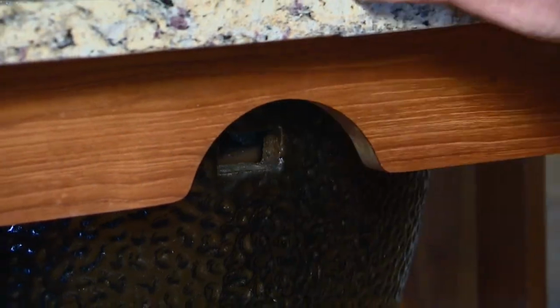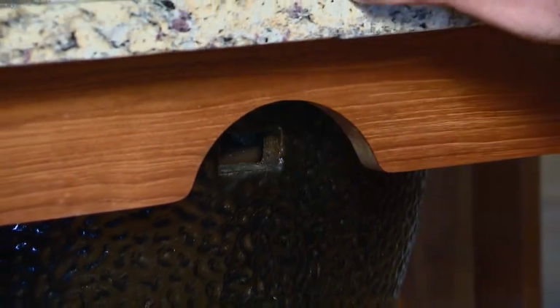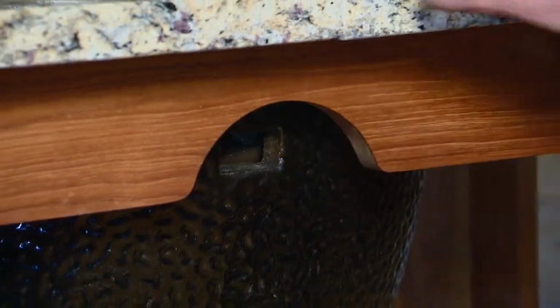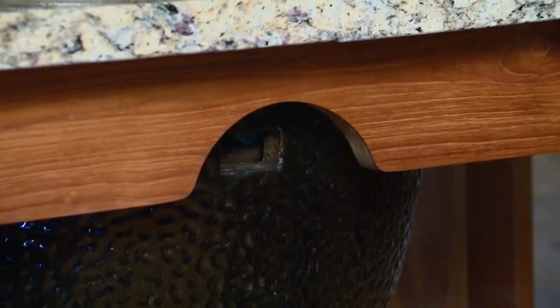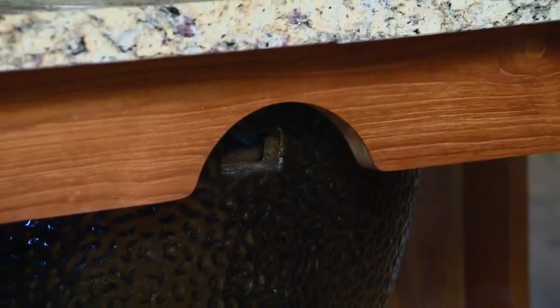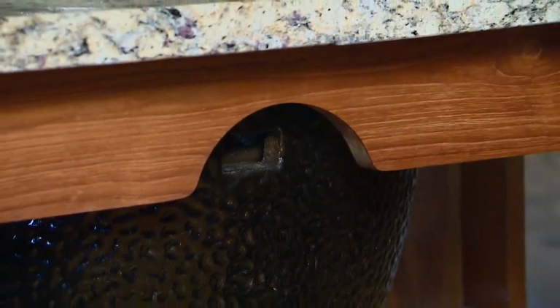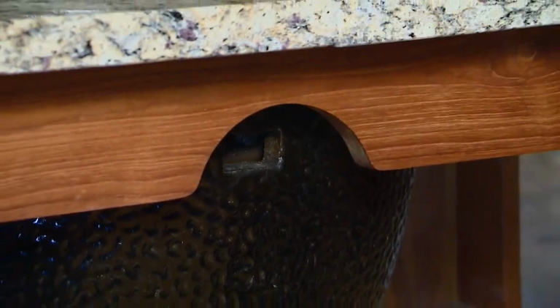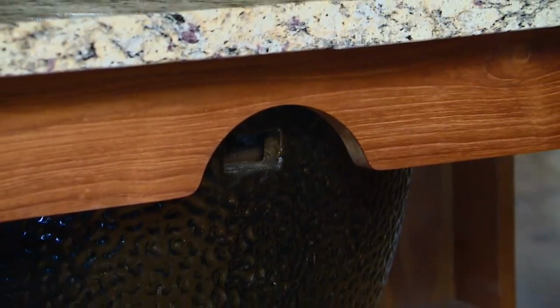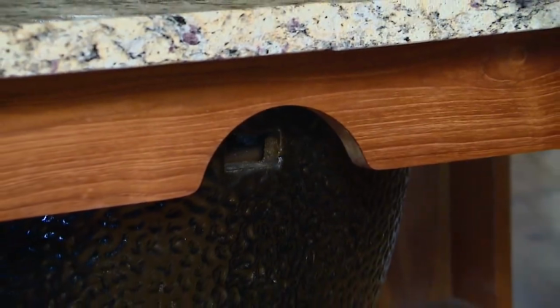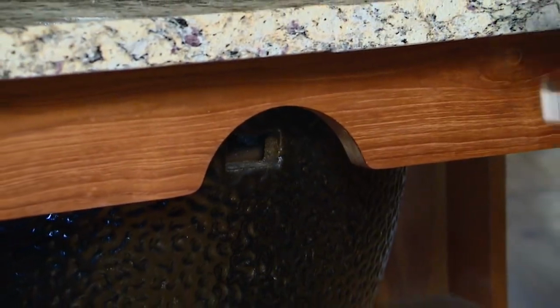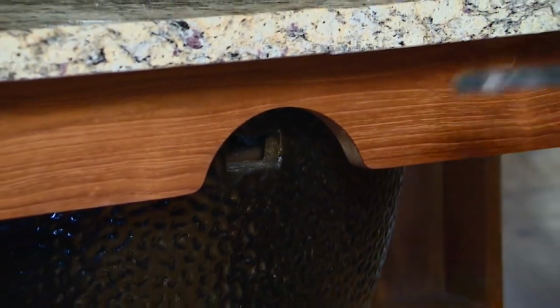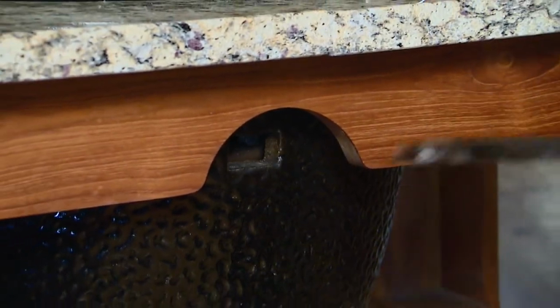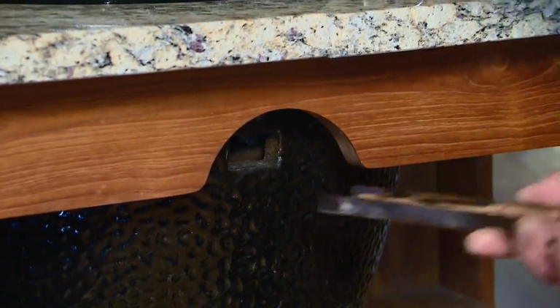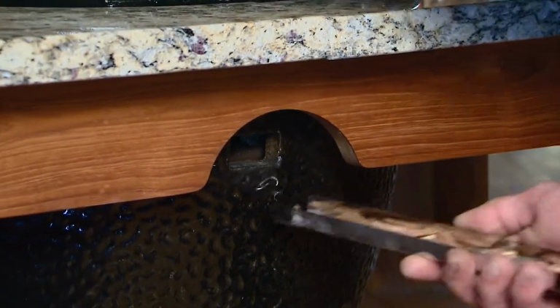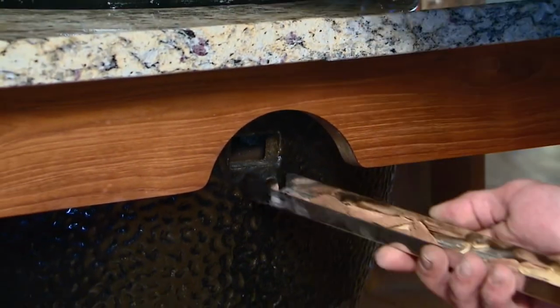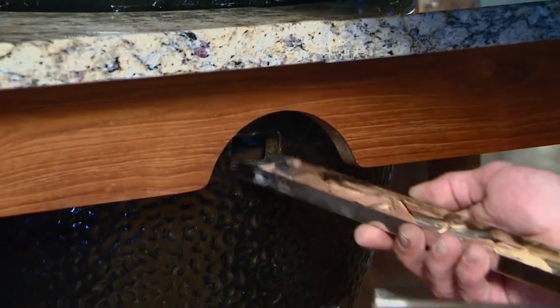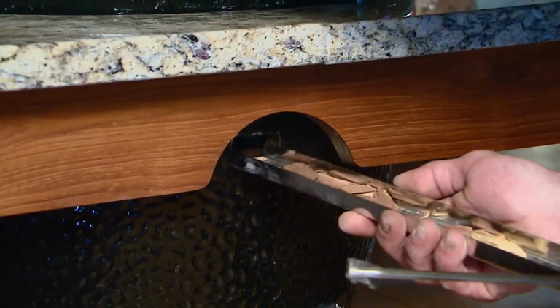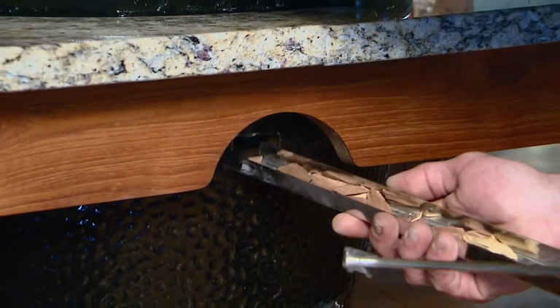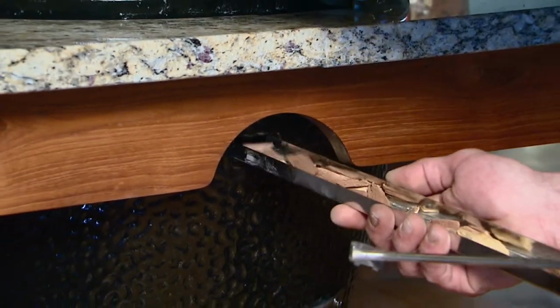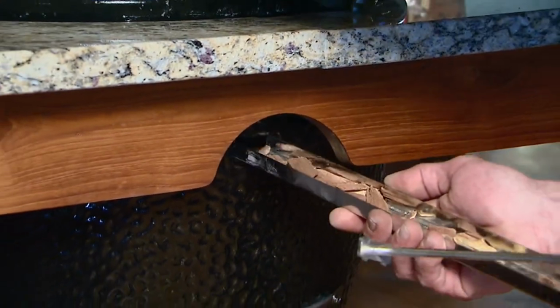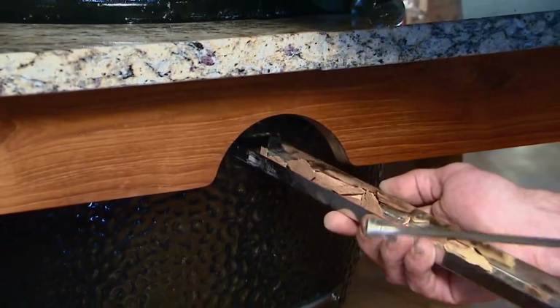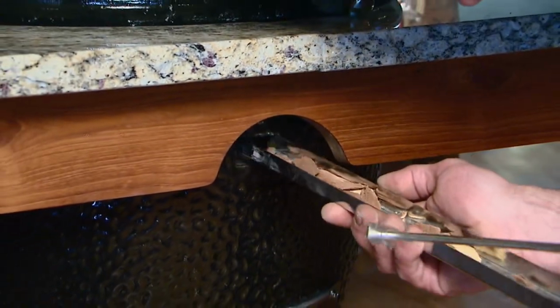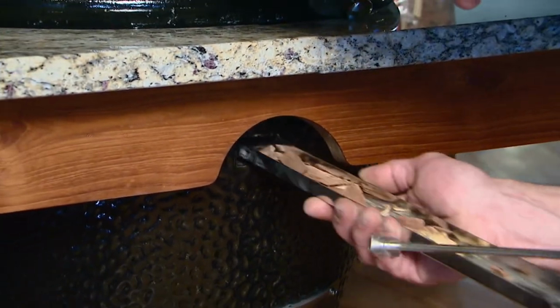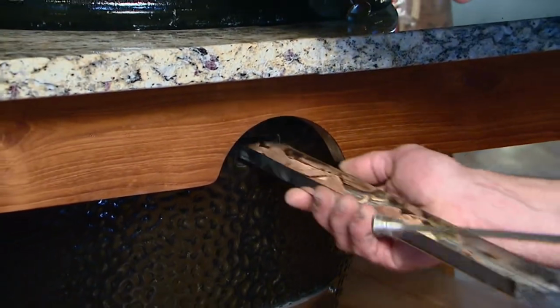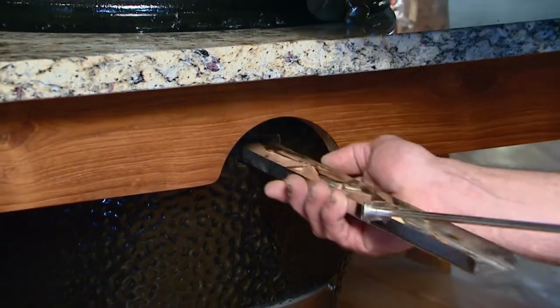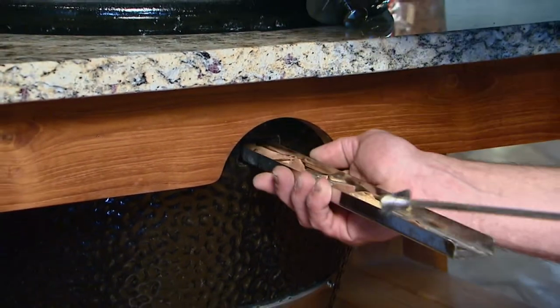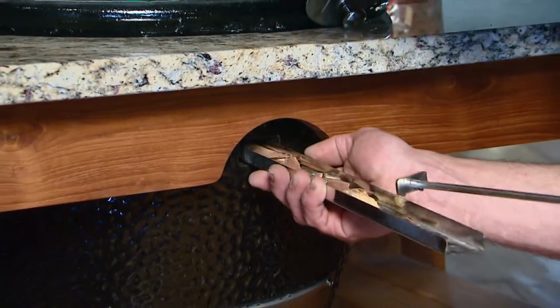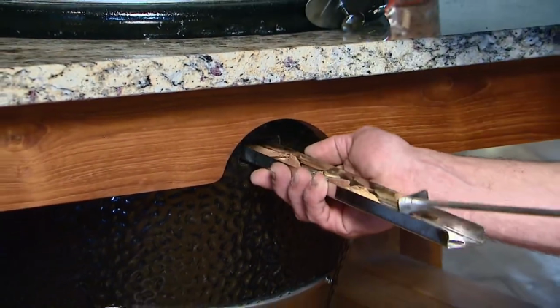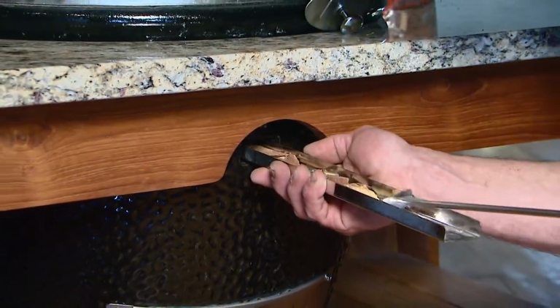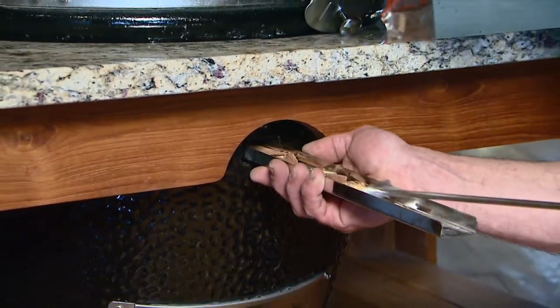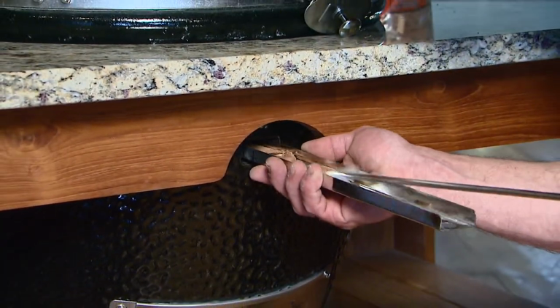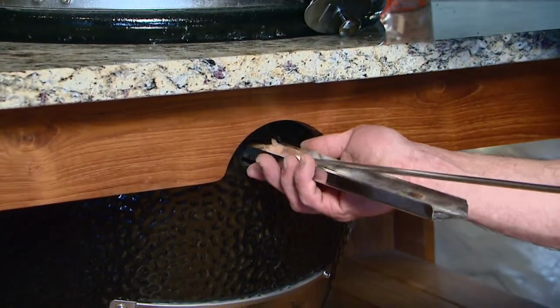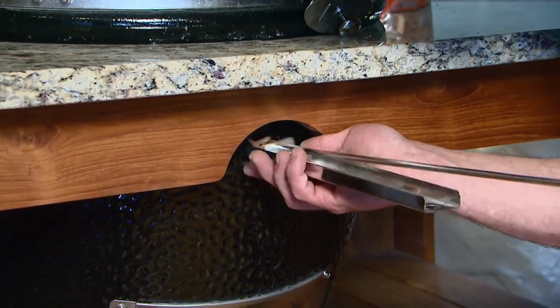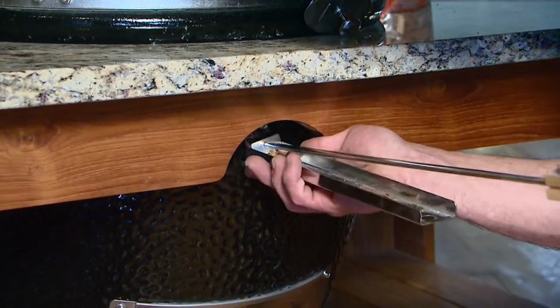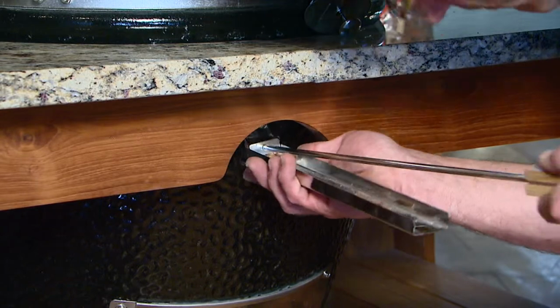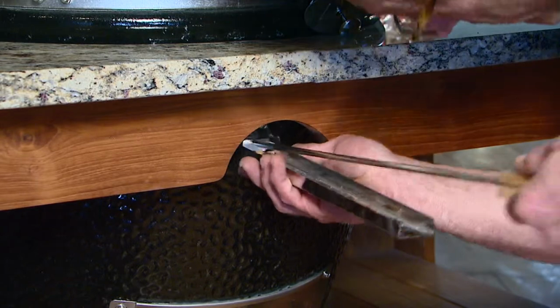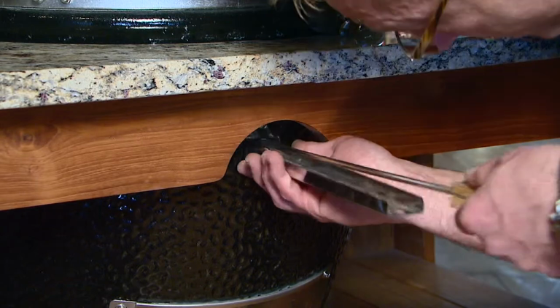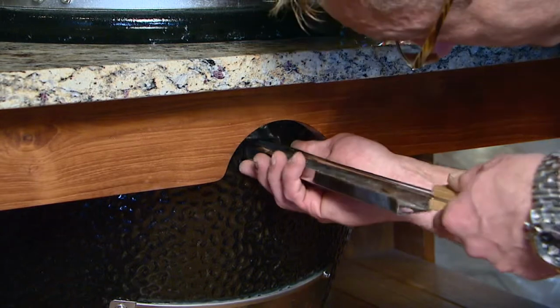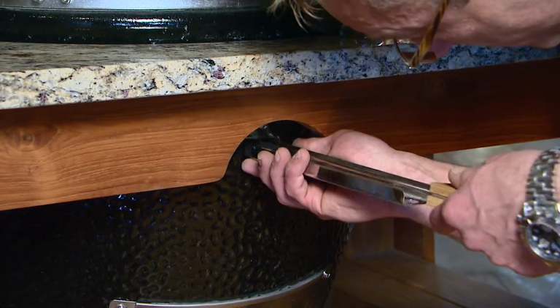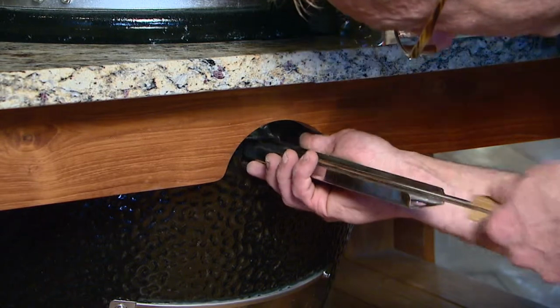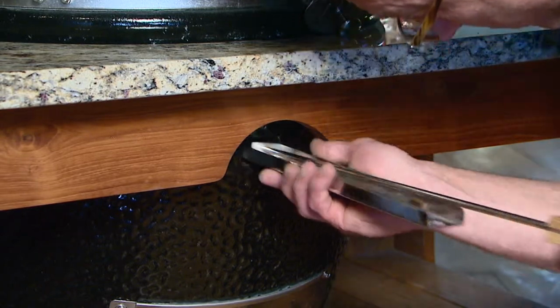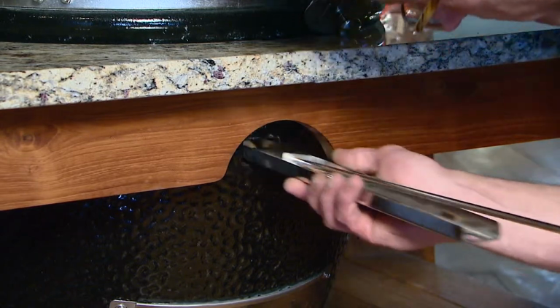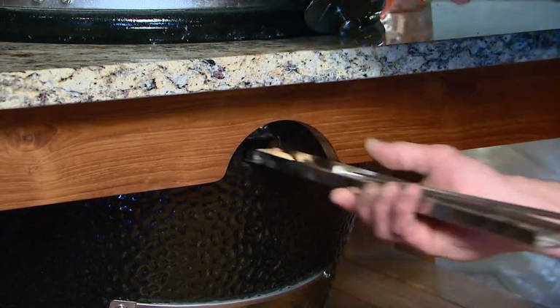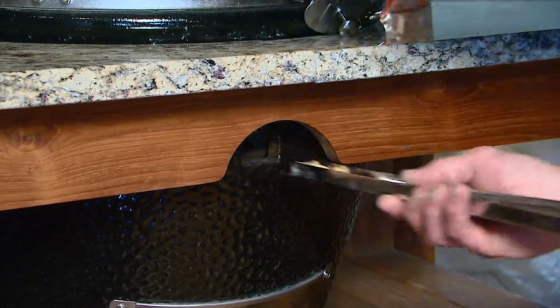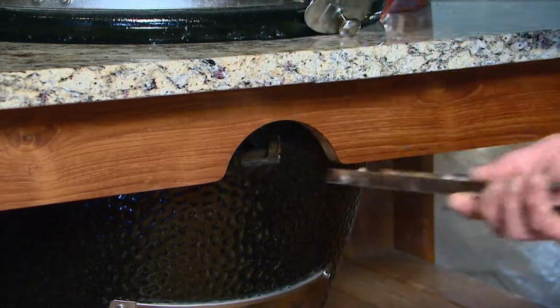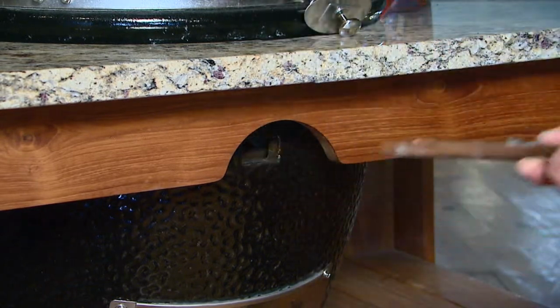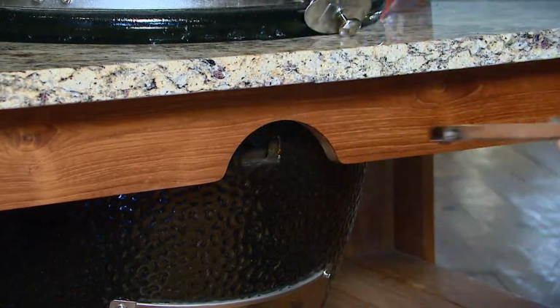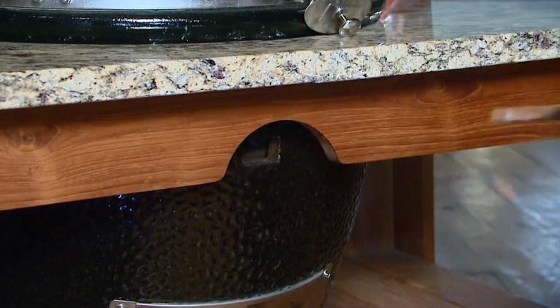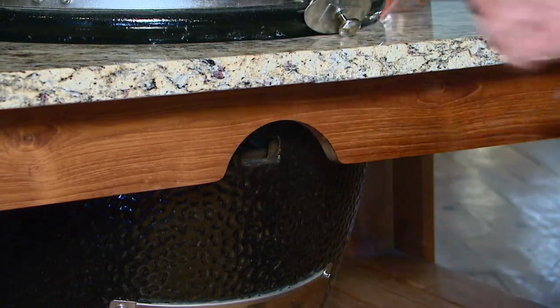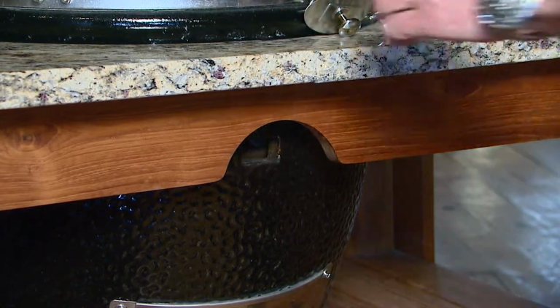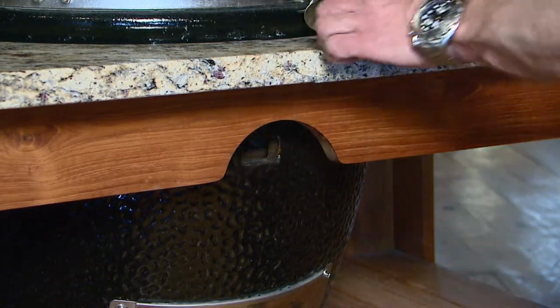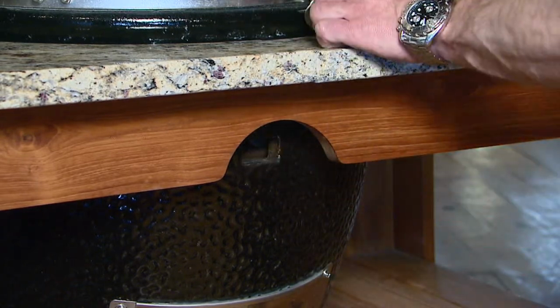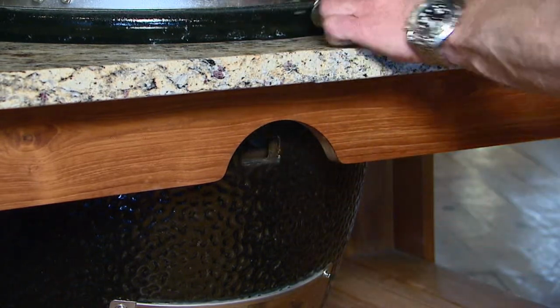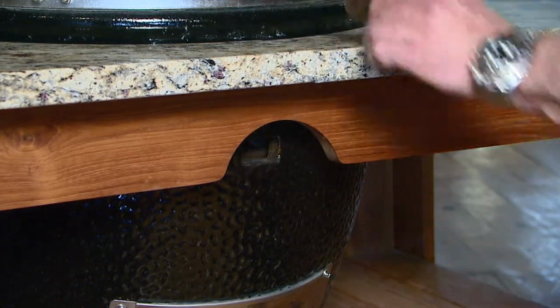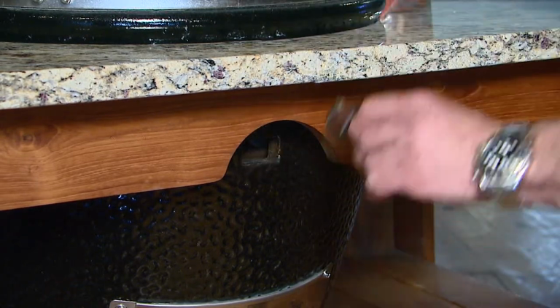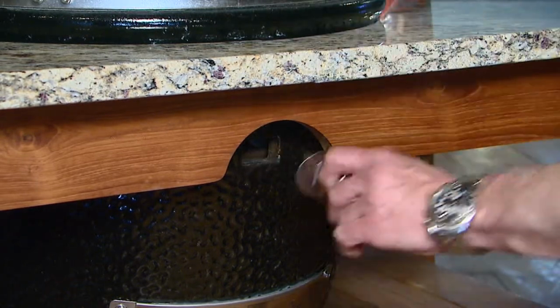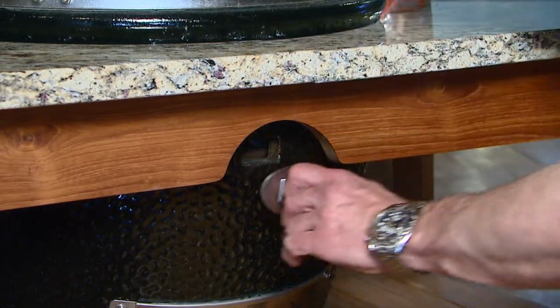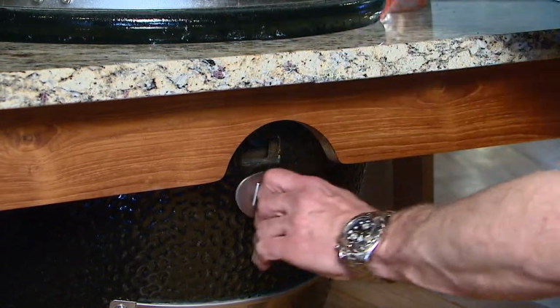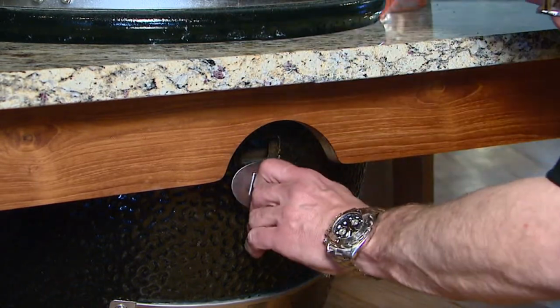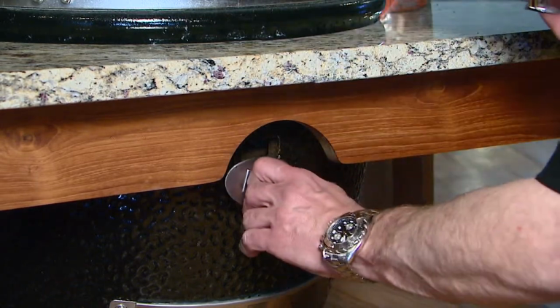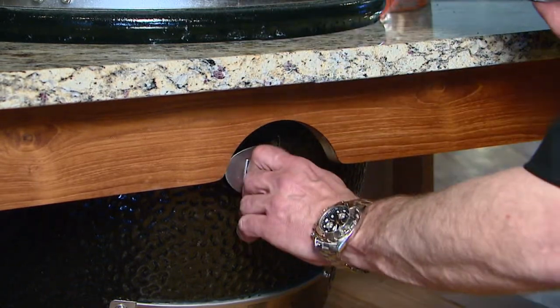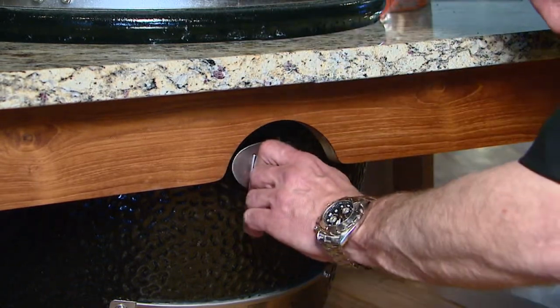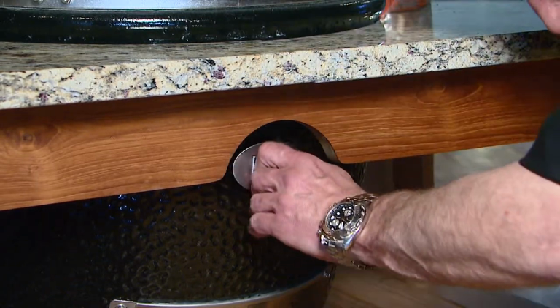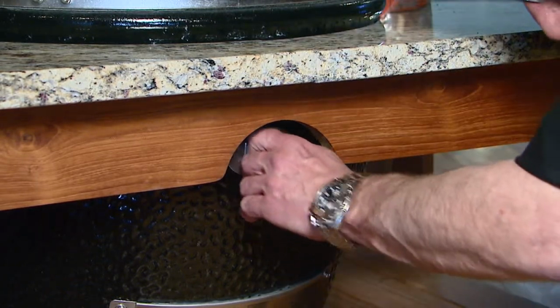The access to the coal bed right through the front means you don't have to open the lid when you're doing long-term smoking like pulled pork. It's a fun way to barbecue.